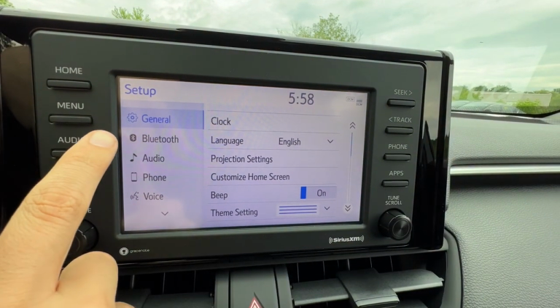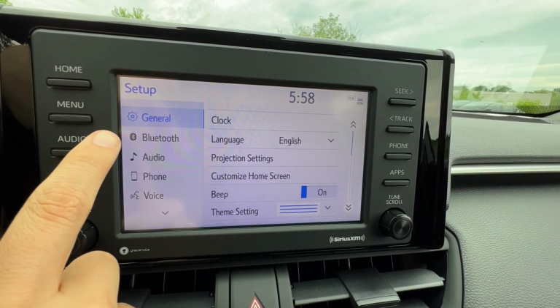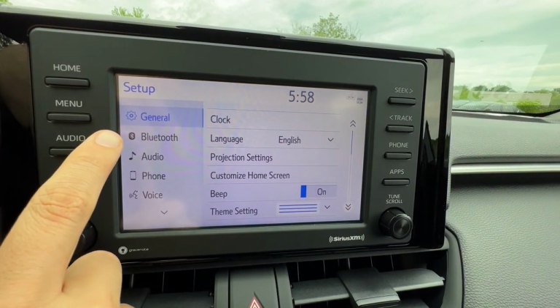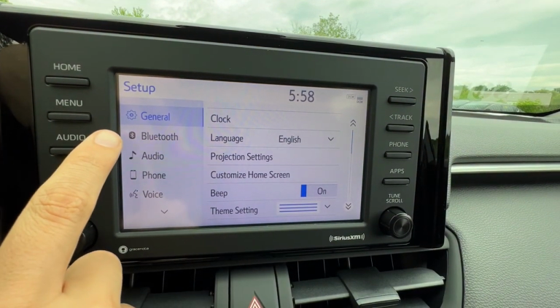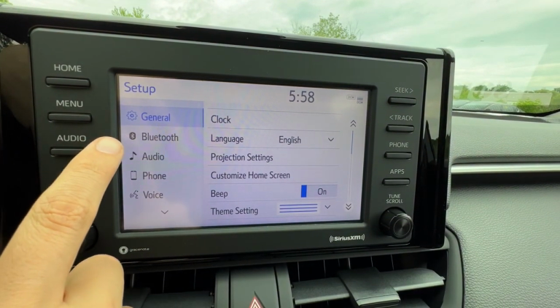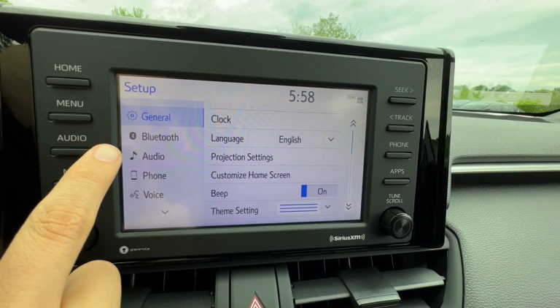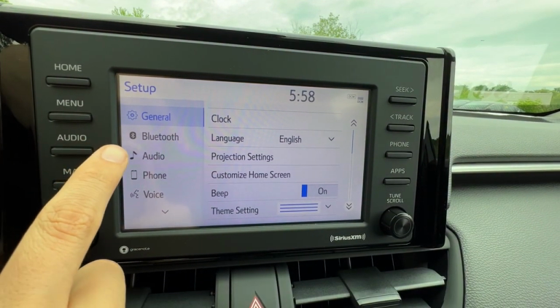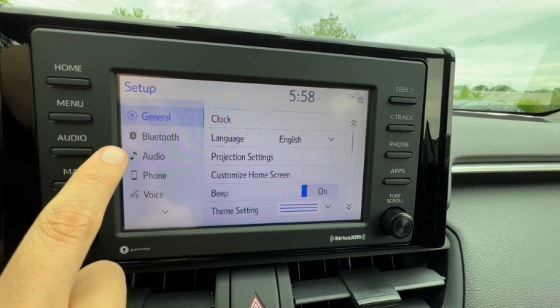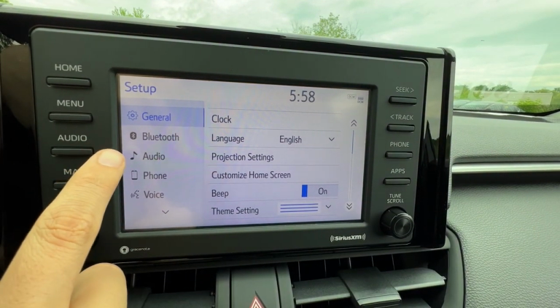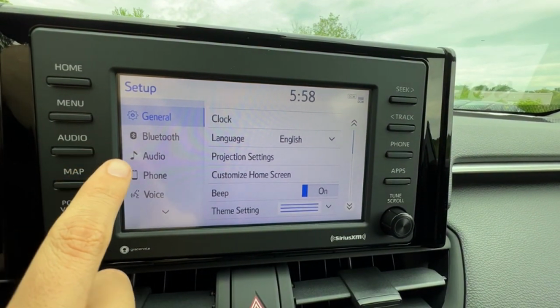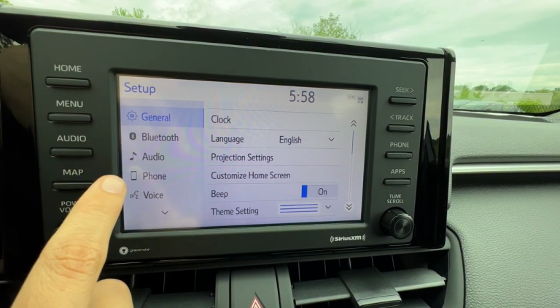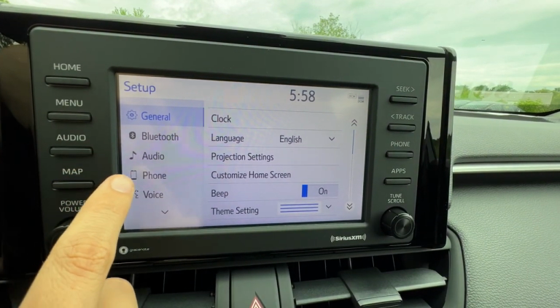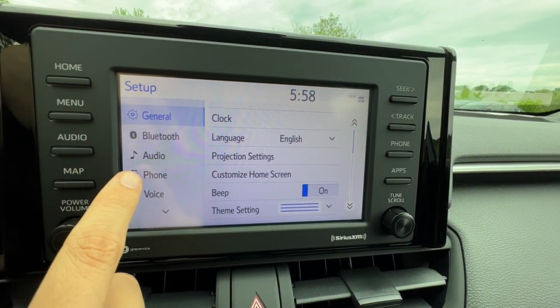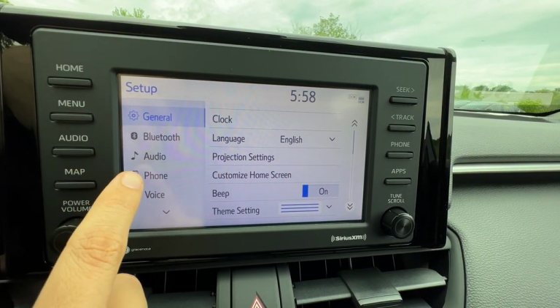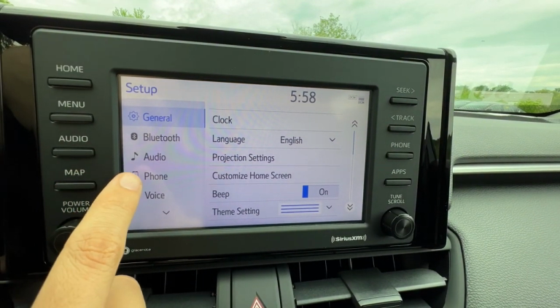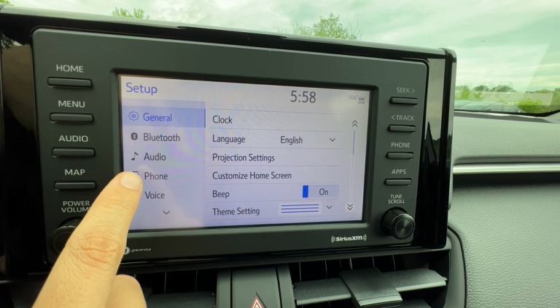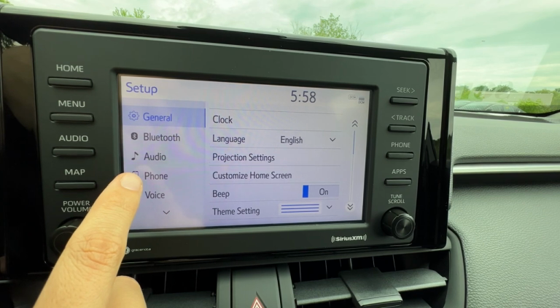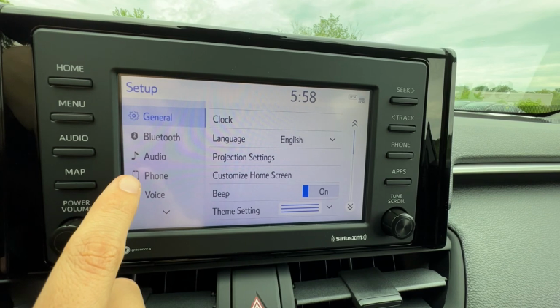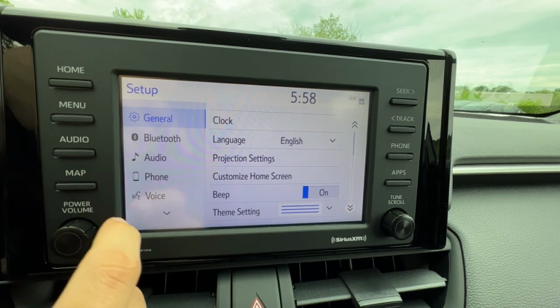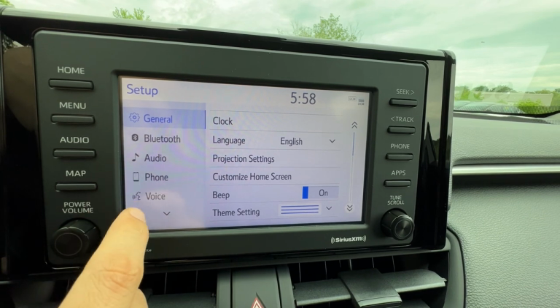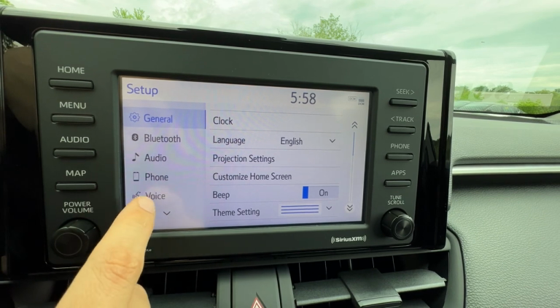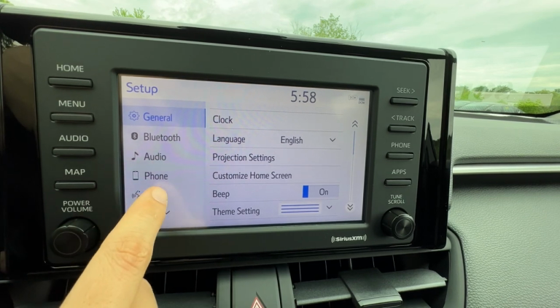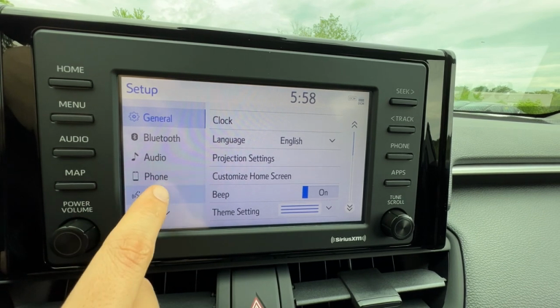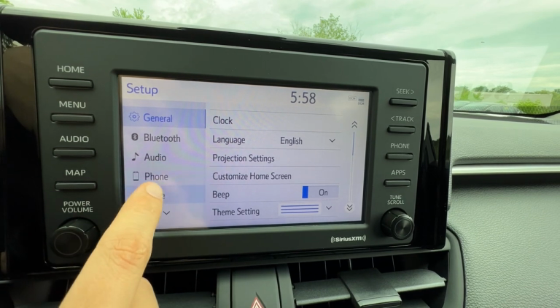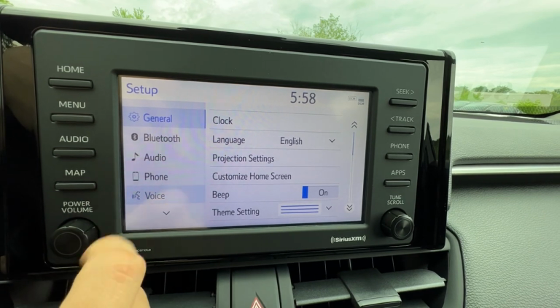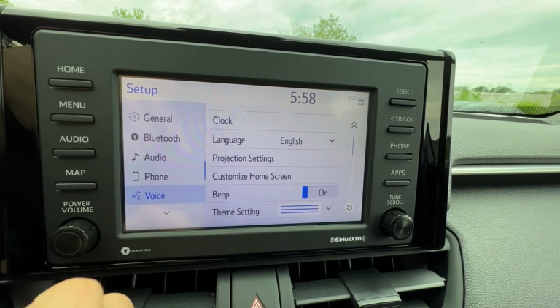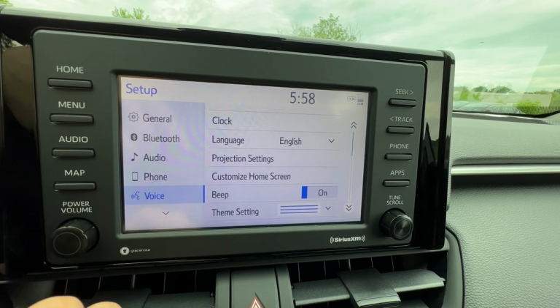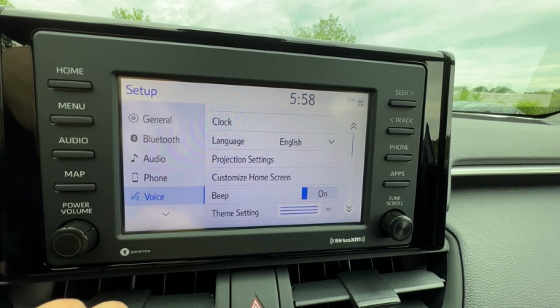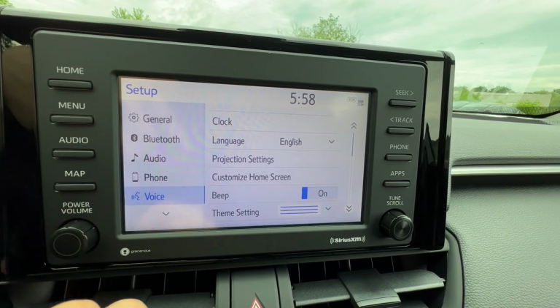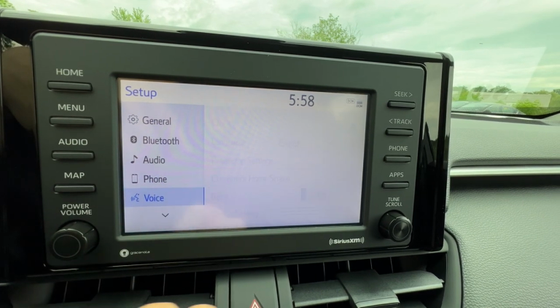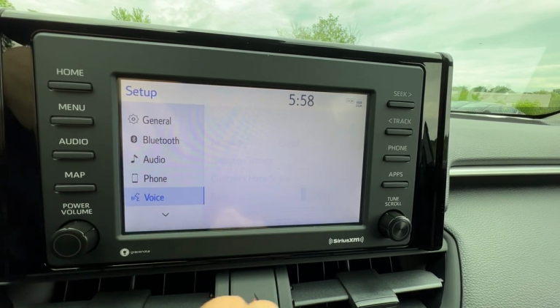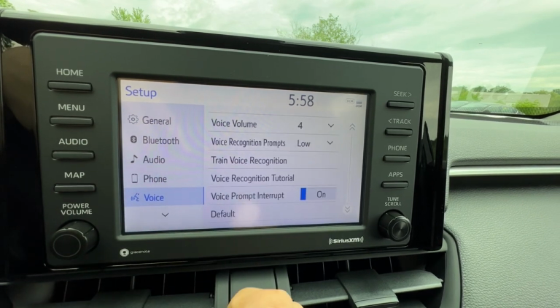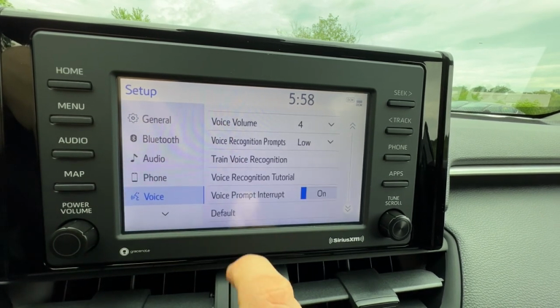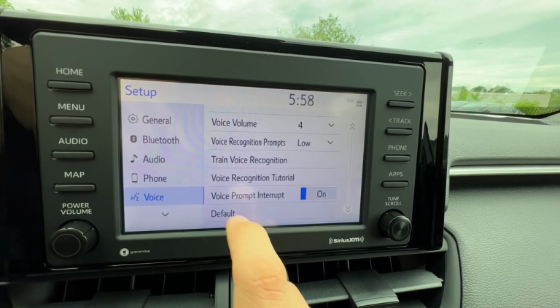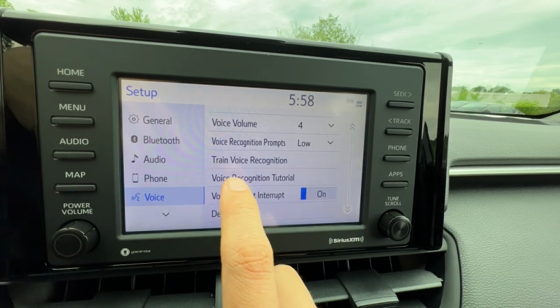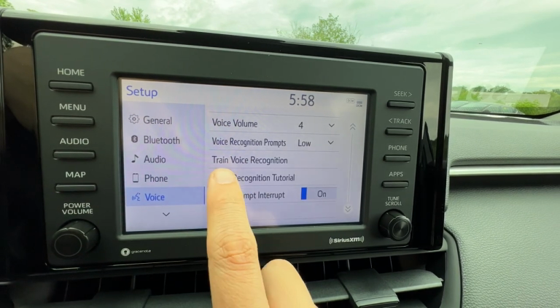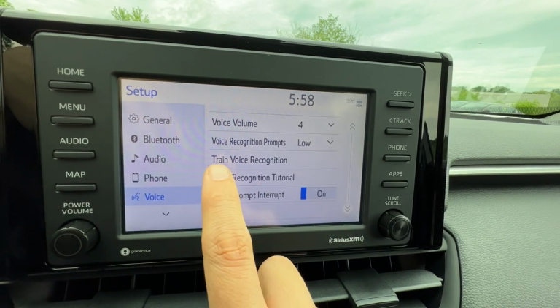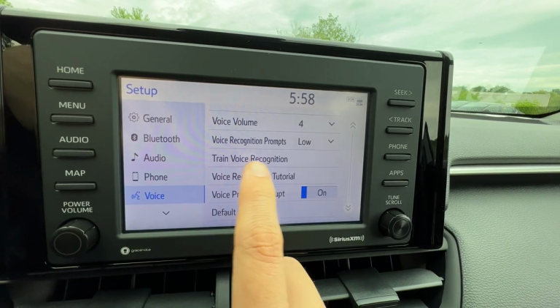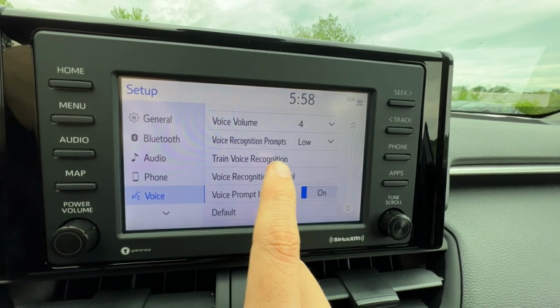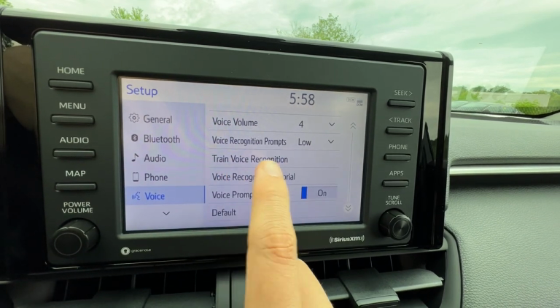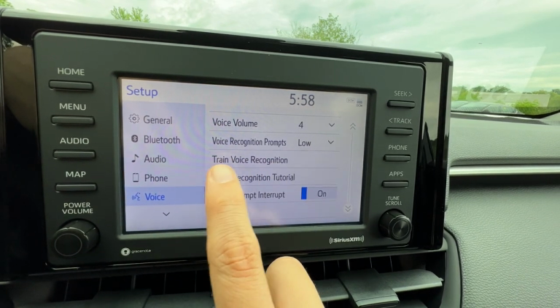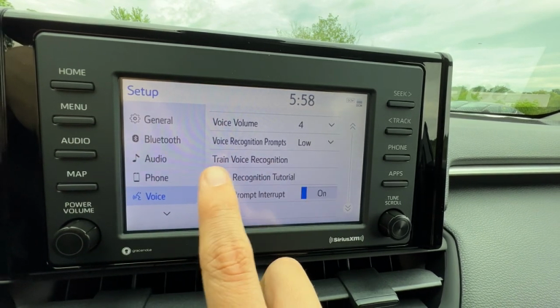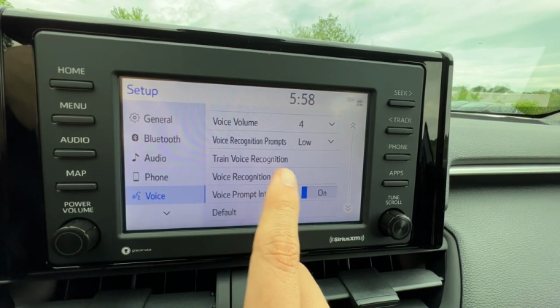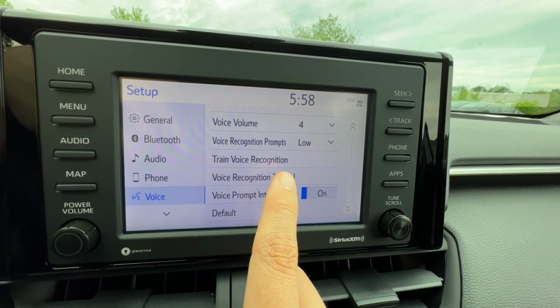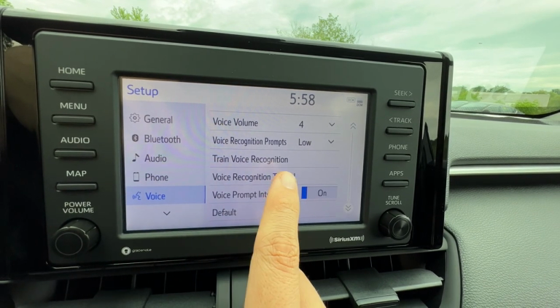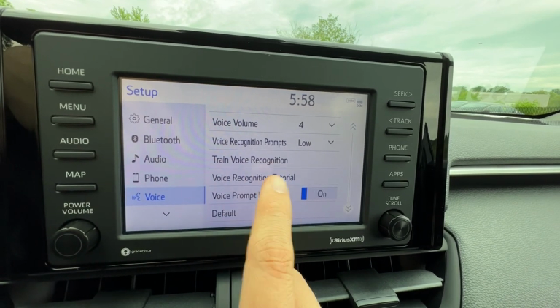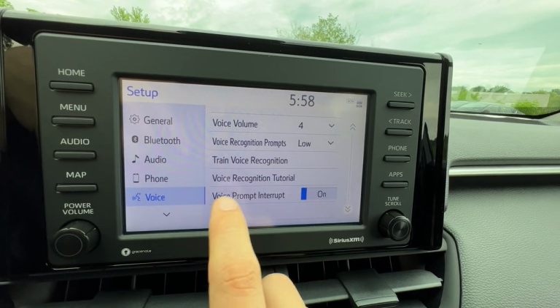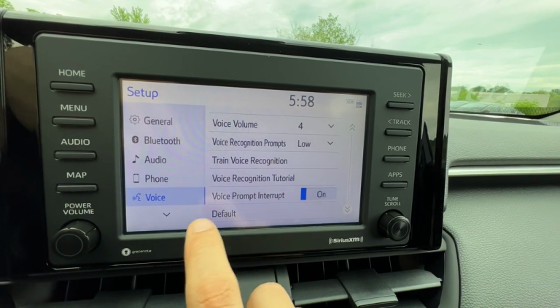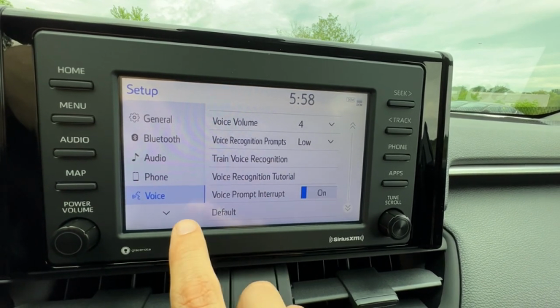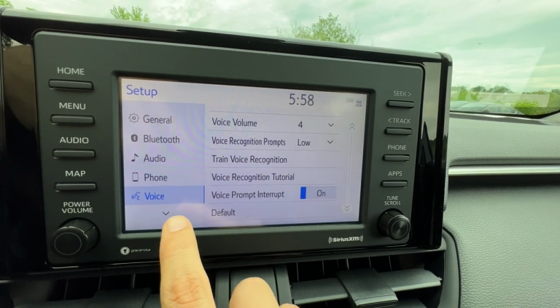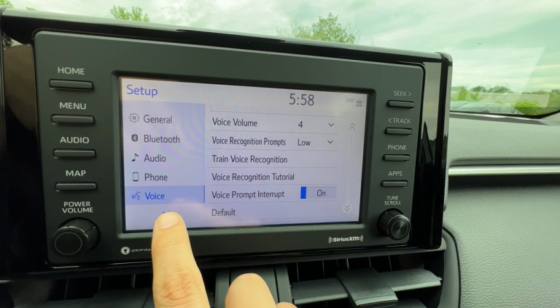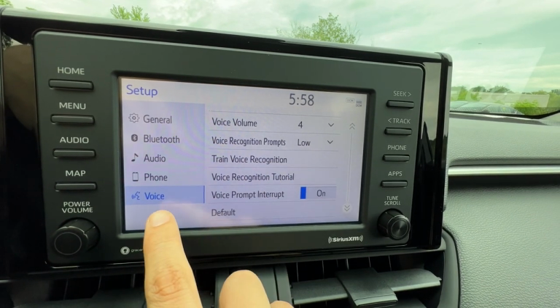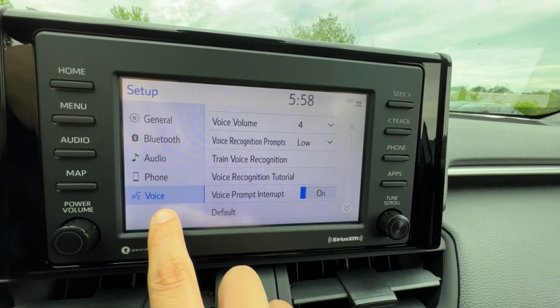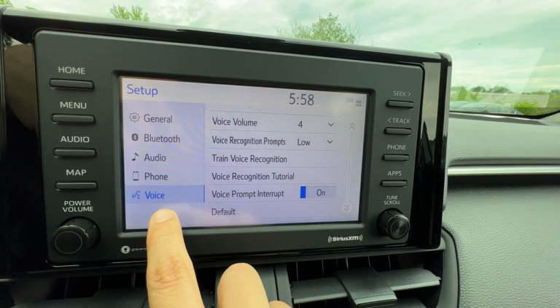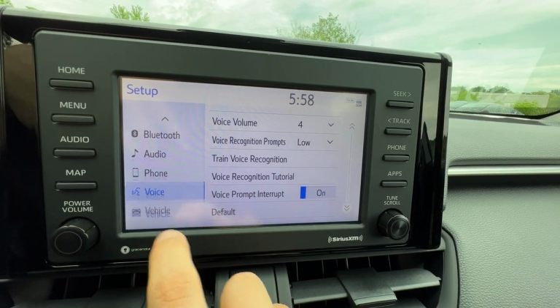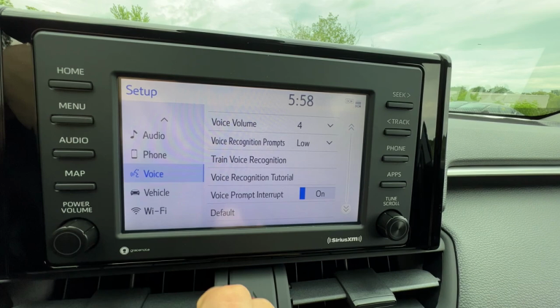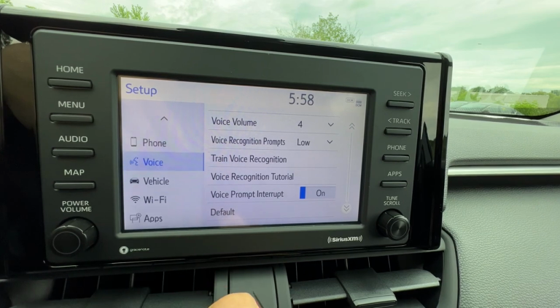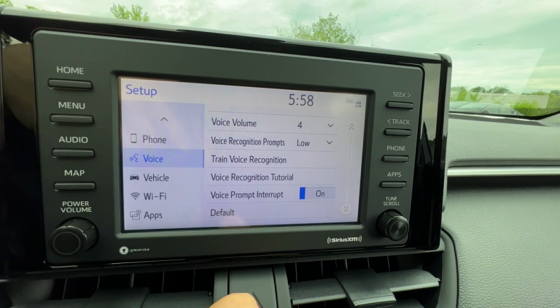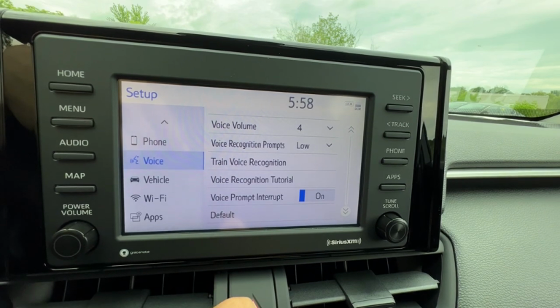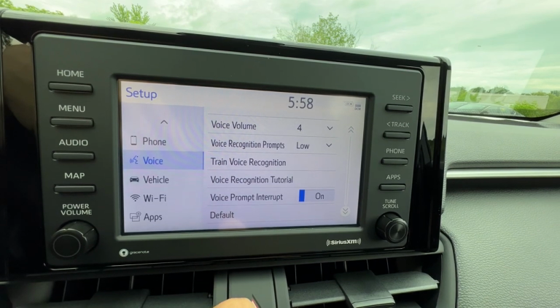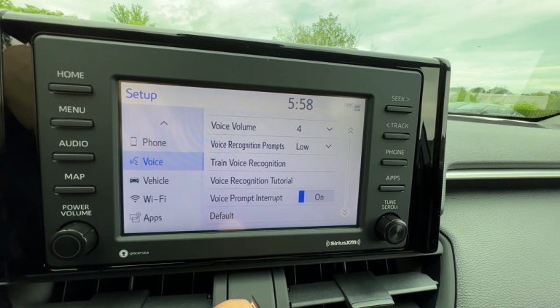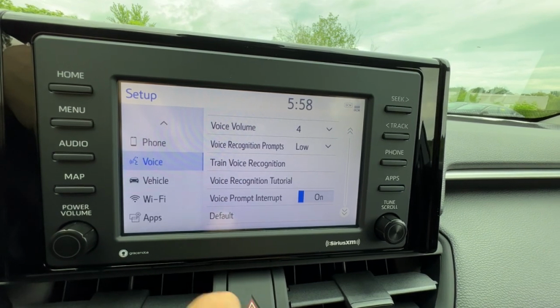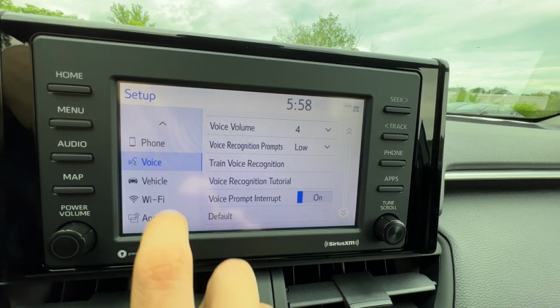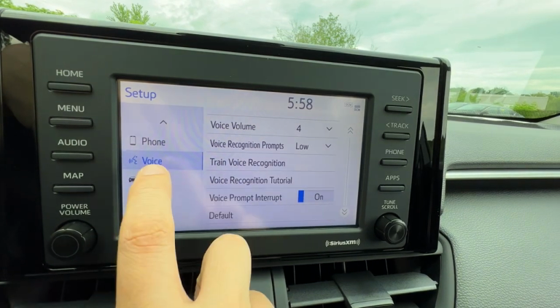Bluetooth settings and audio settings are here. I can even change some phone settings and train the car to recognize my voice, which is nice.